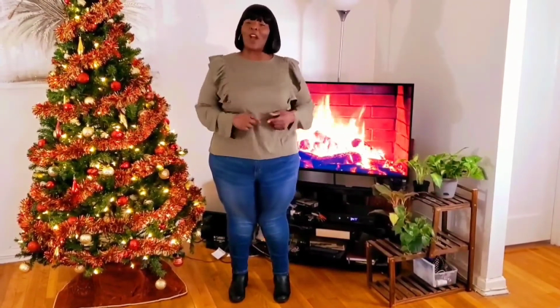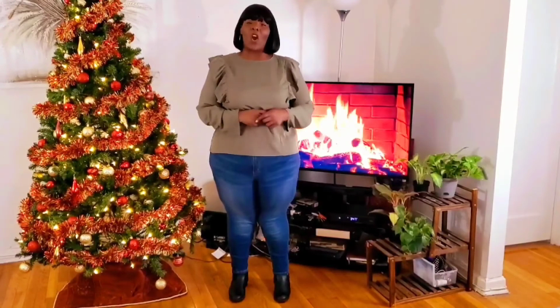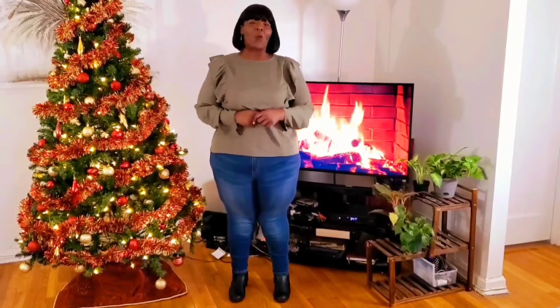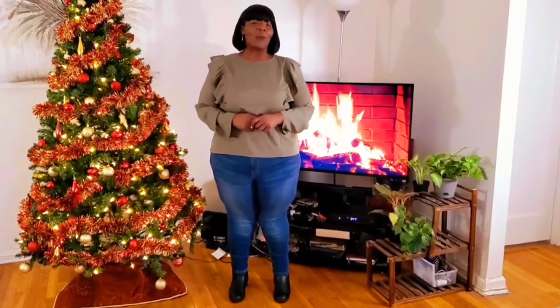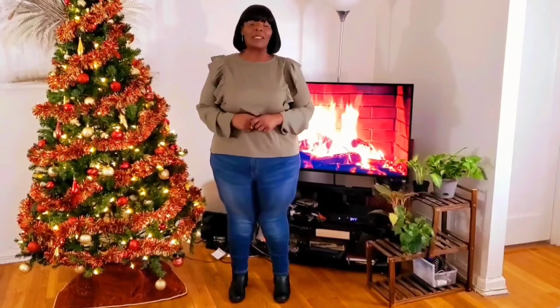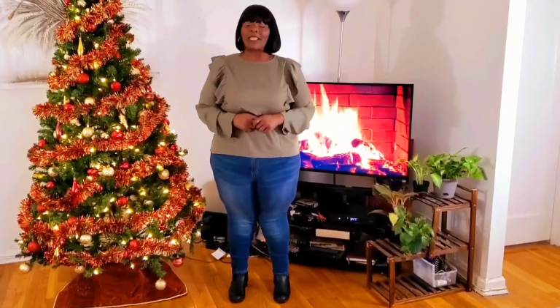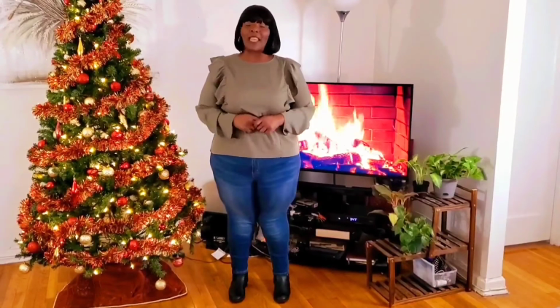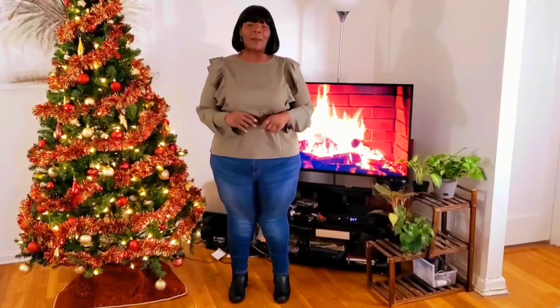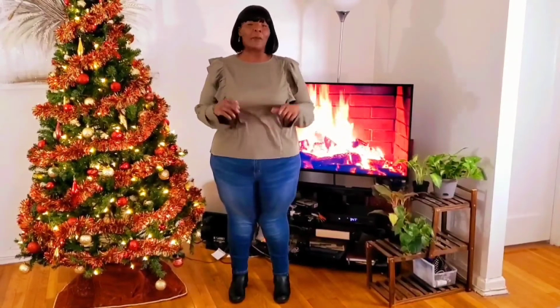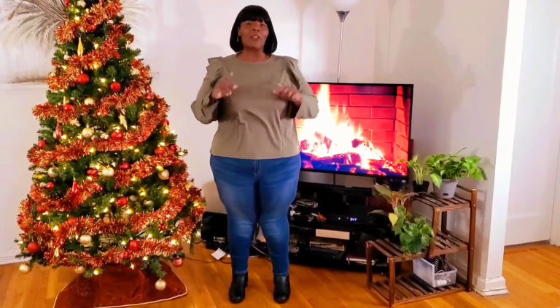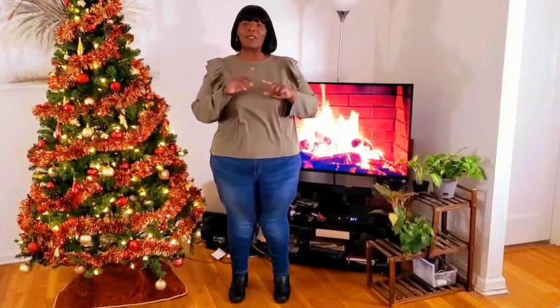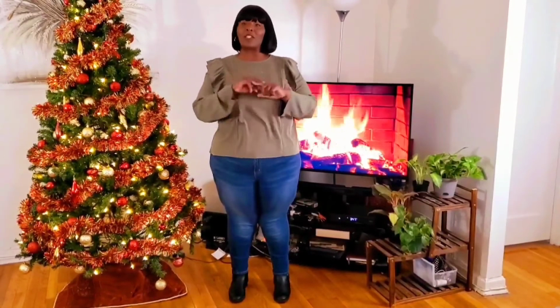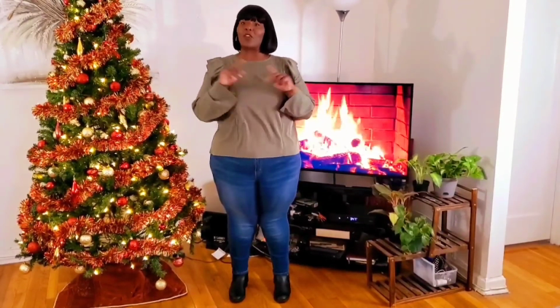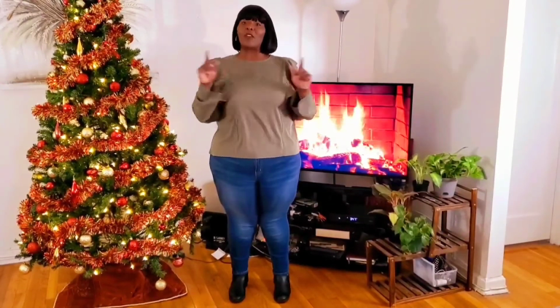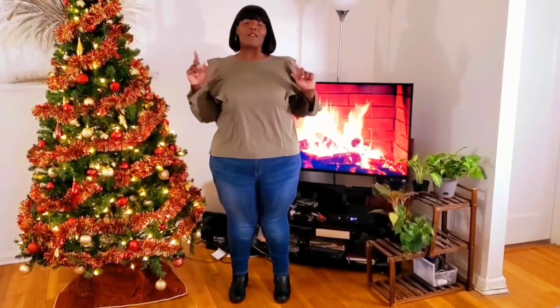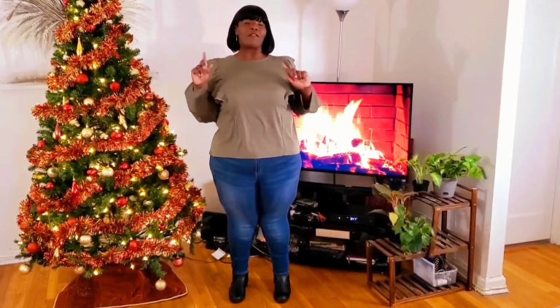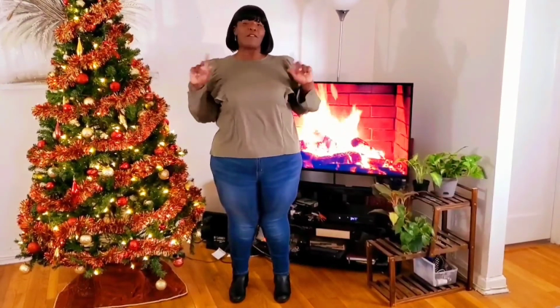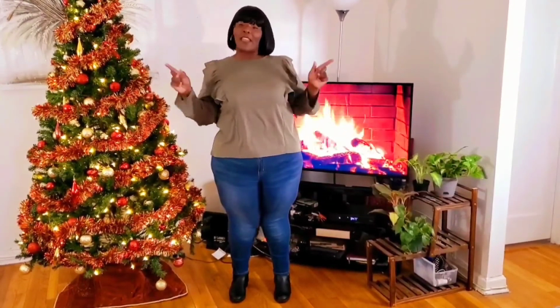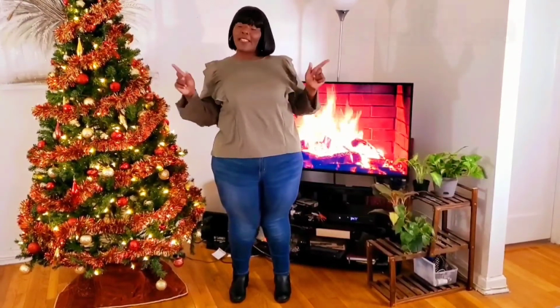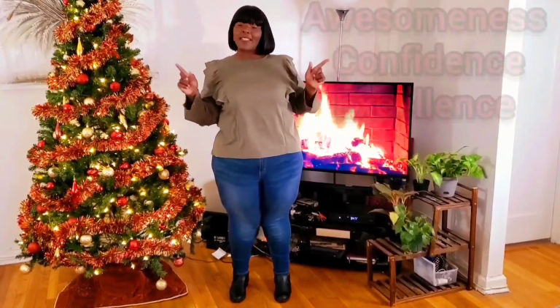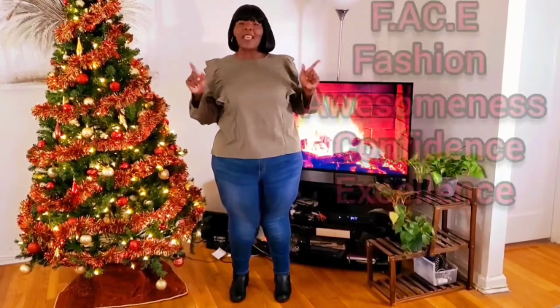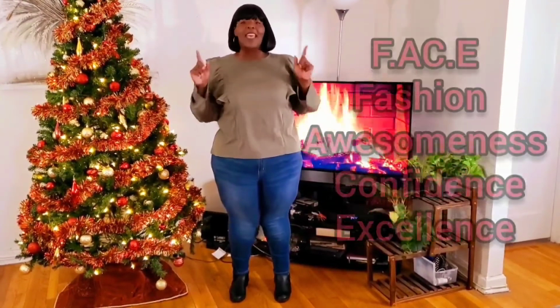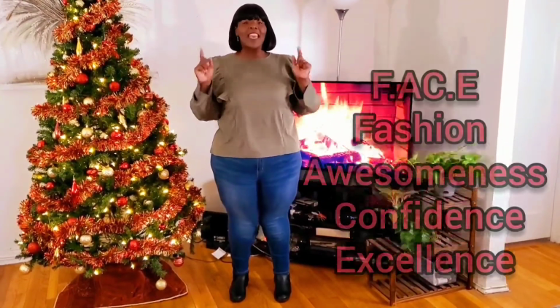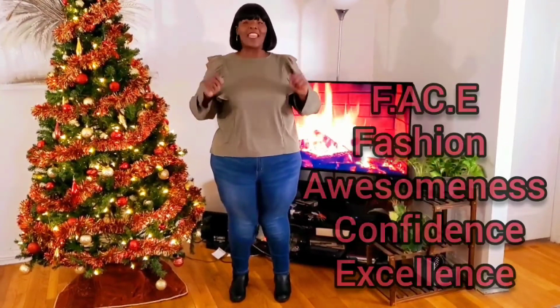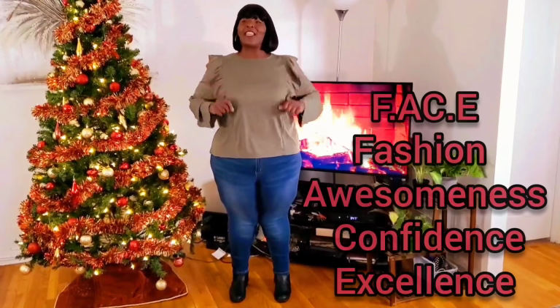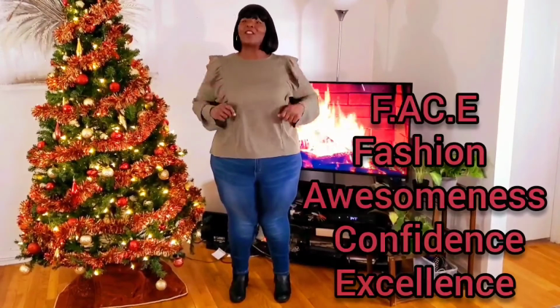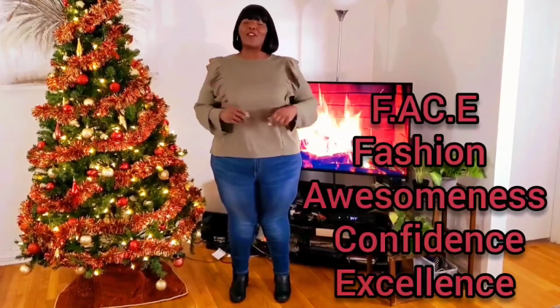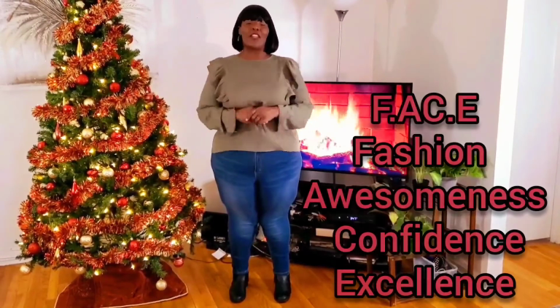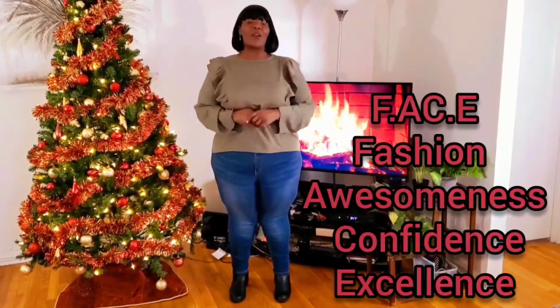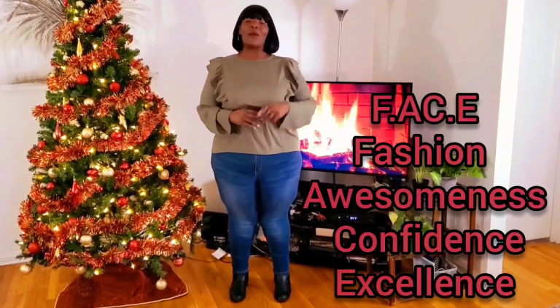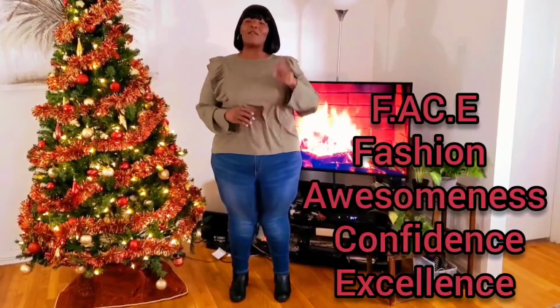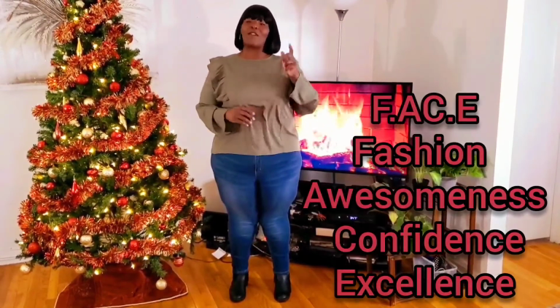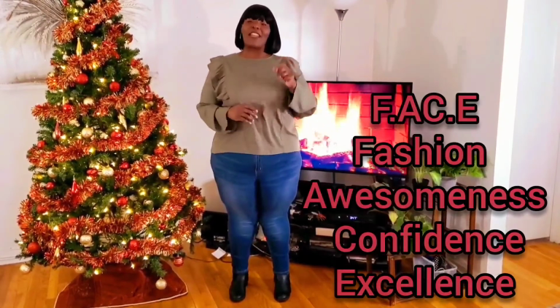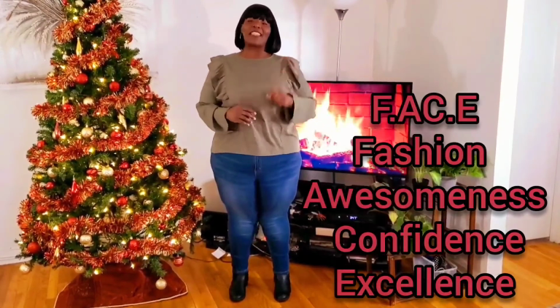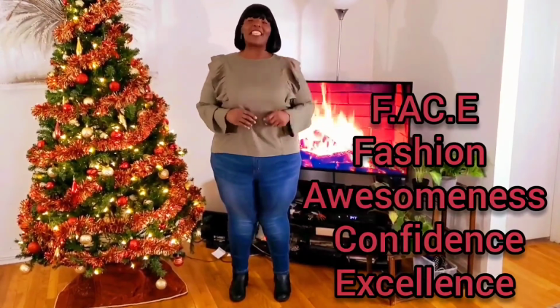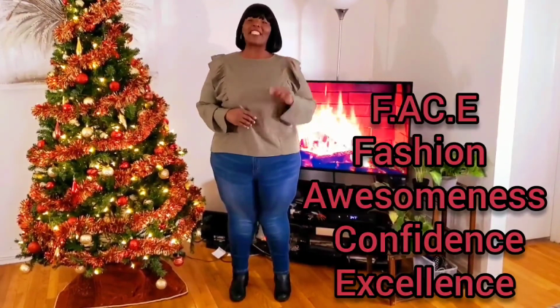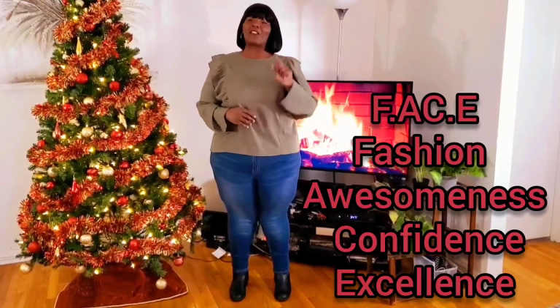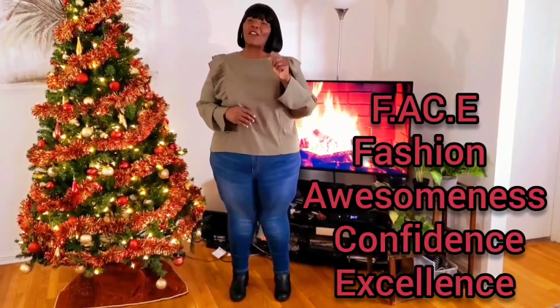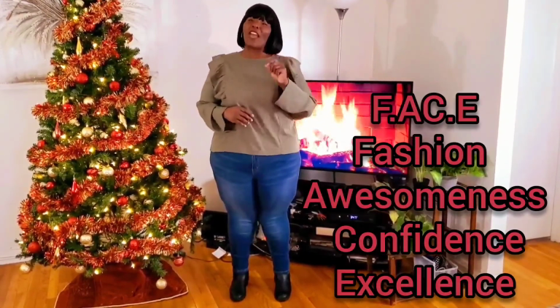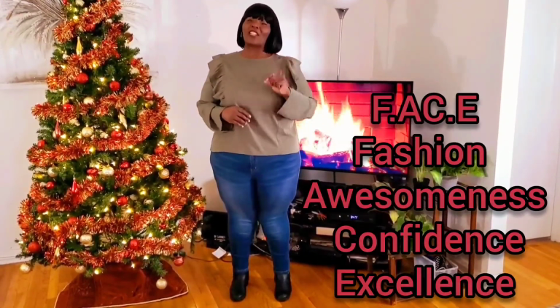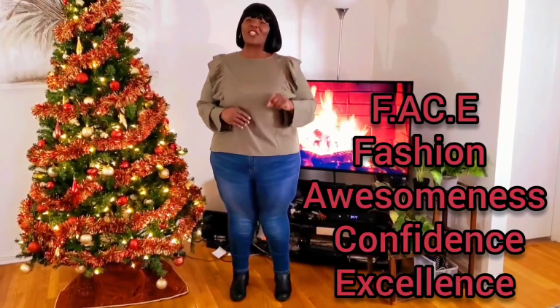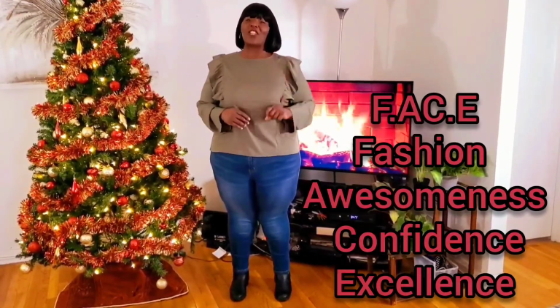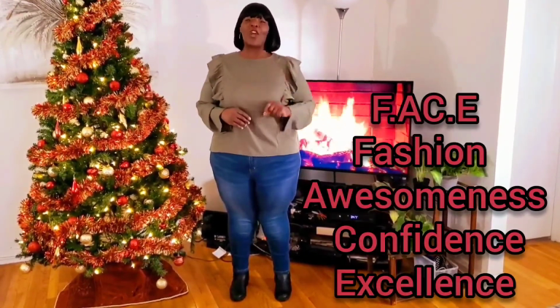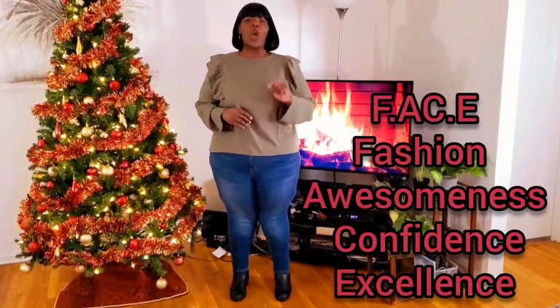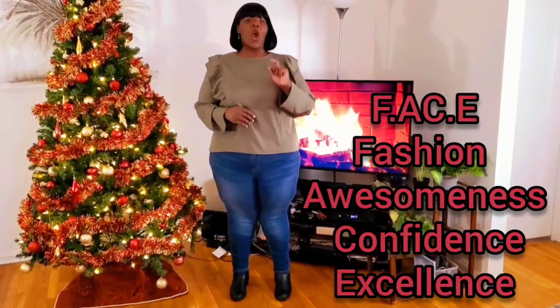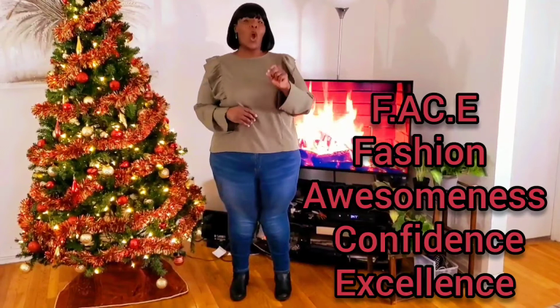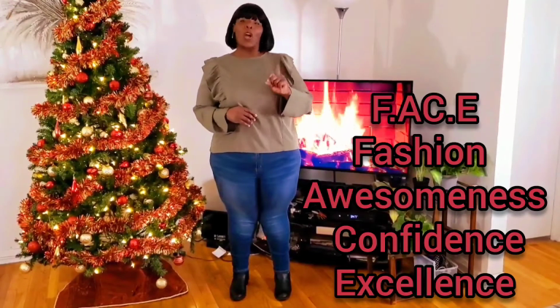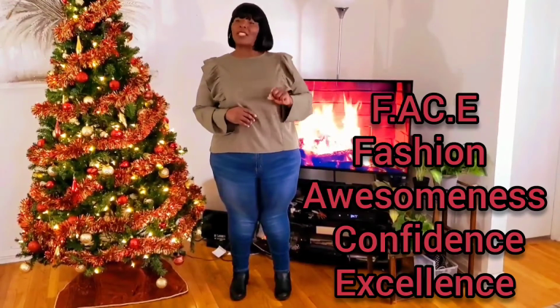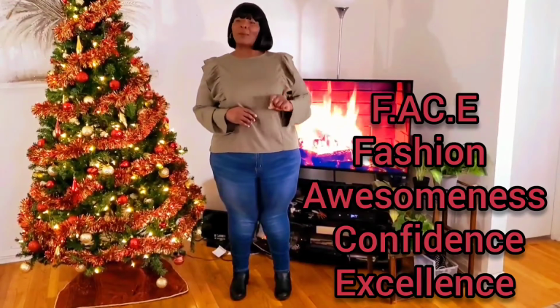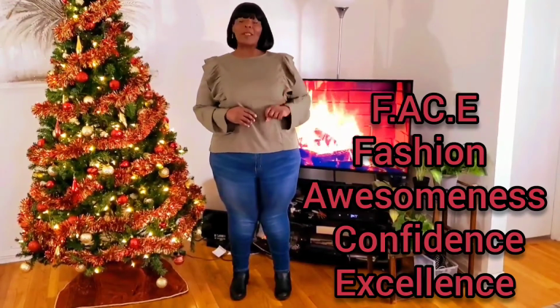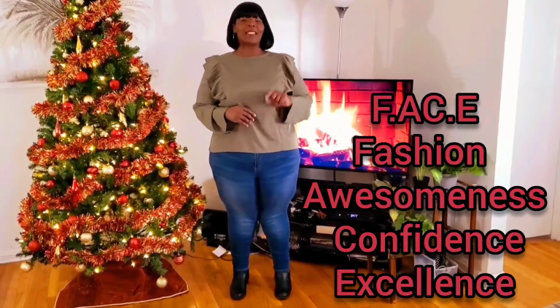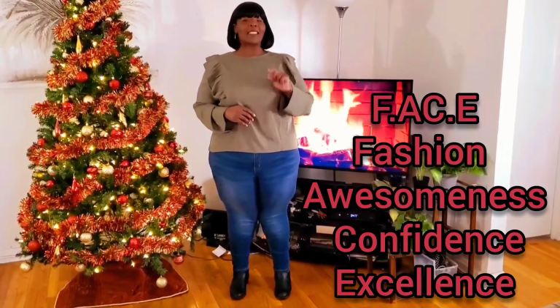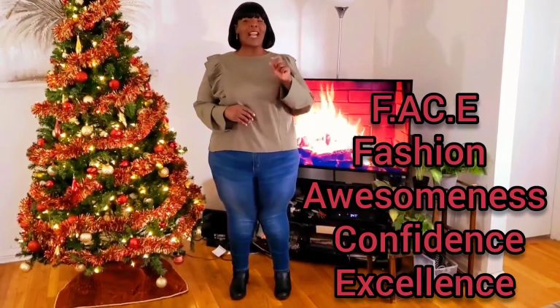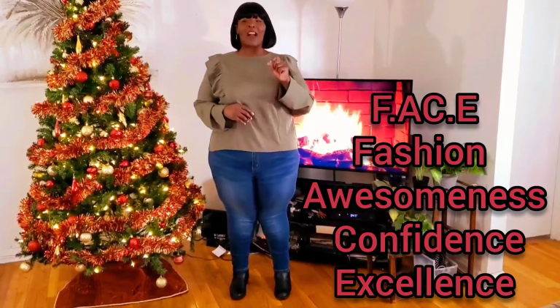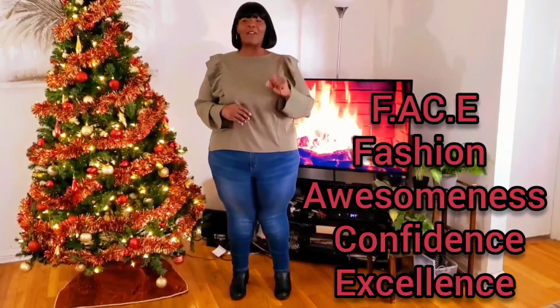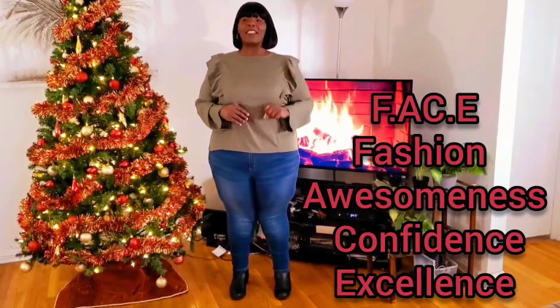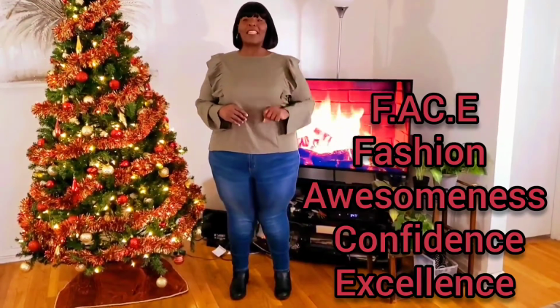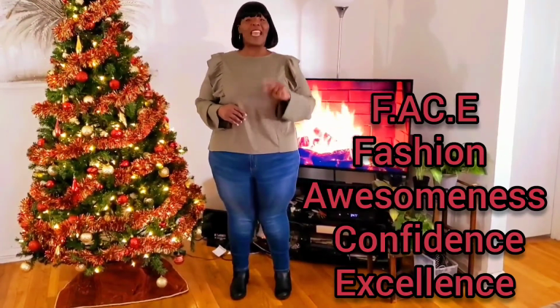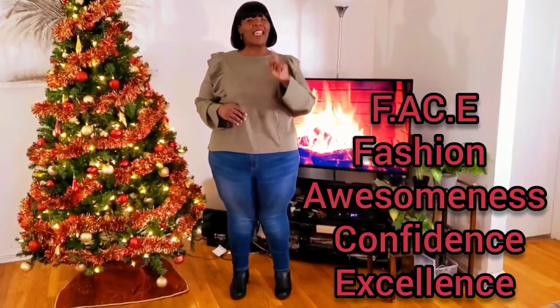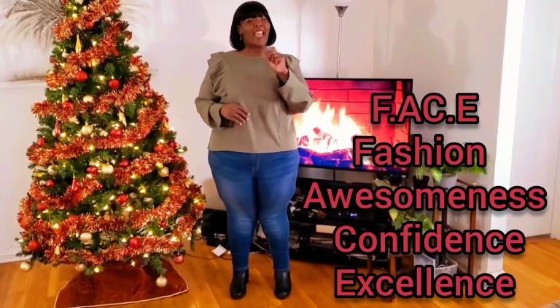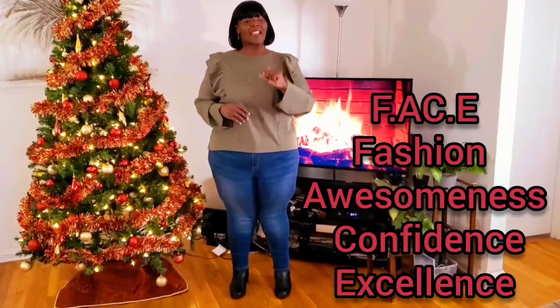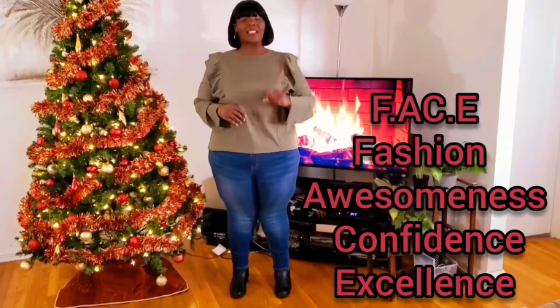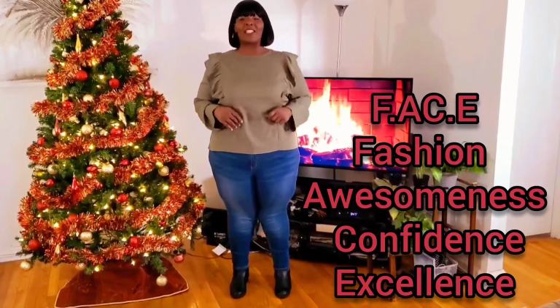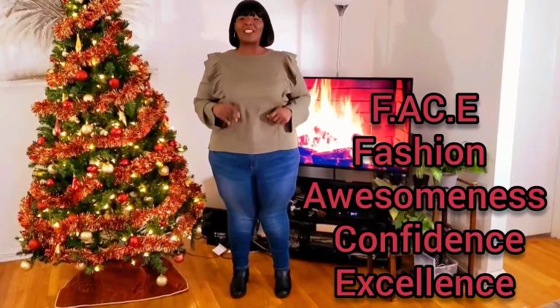Like I always say, I'm going to be serving face in this video. And face is fashion, awesomeness, confidence, and excellence.